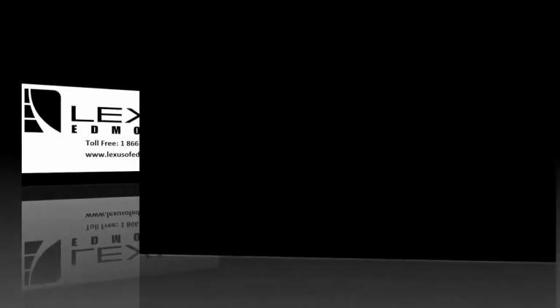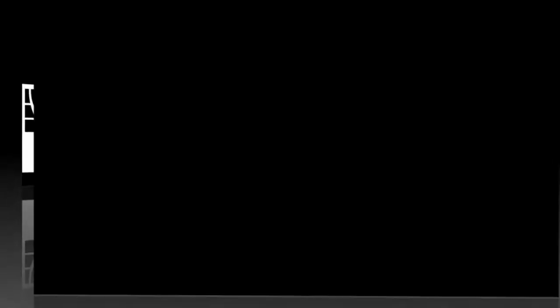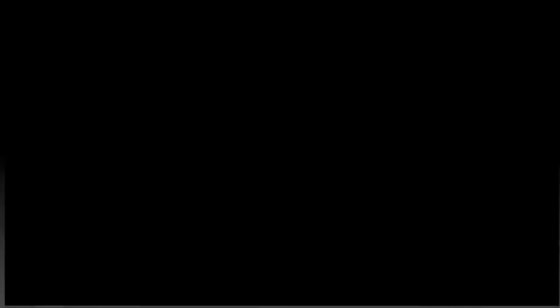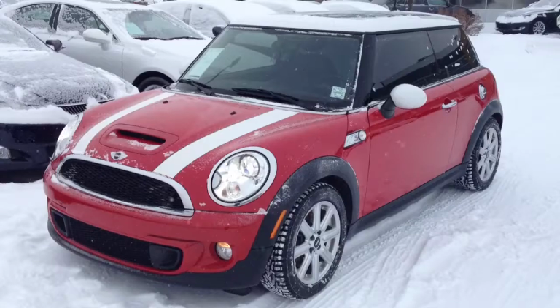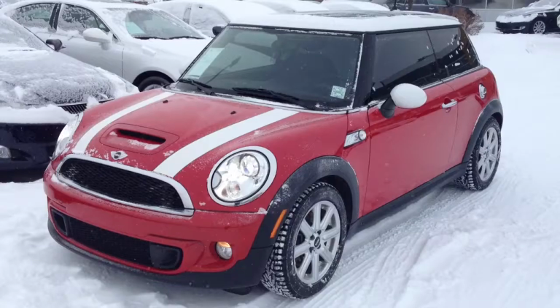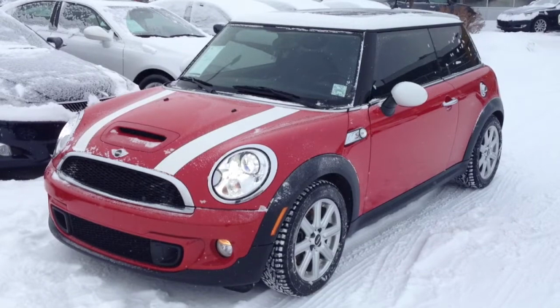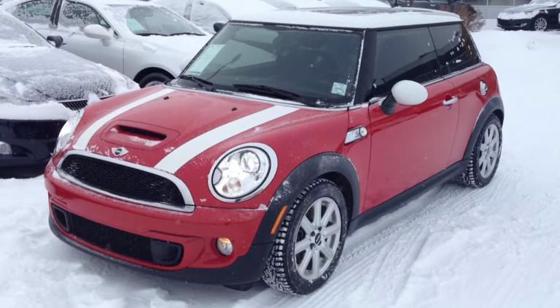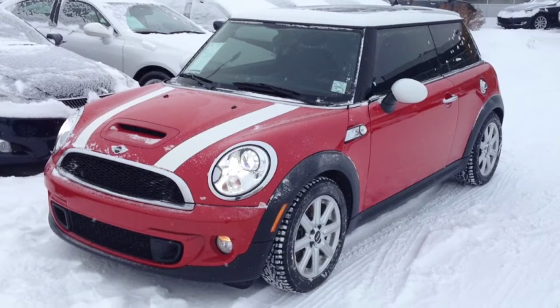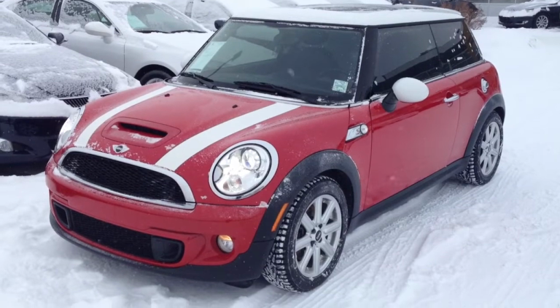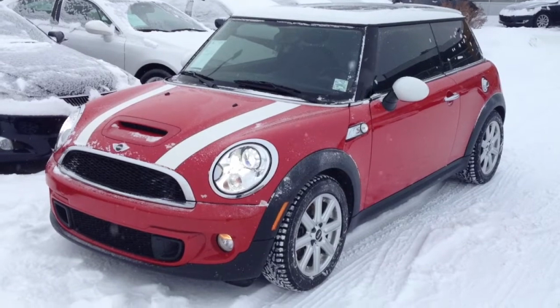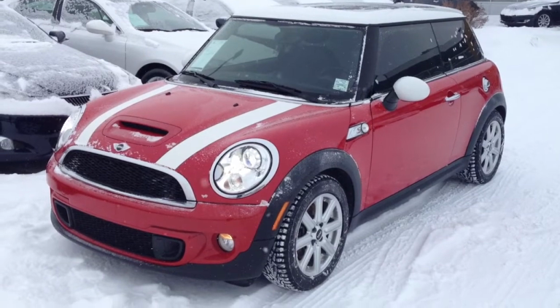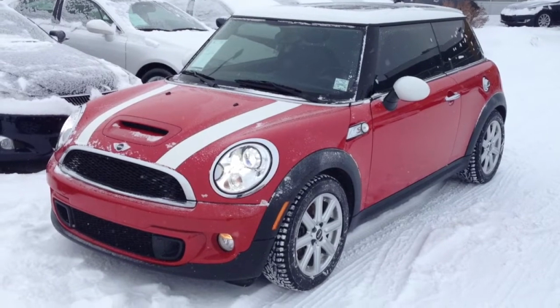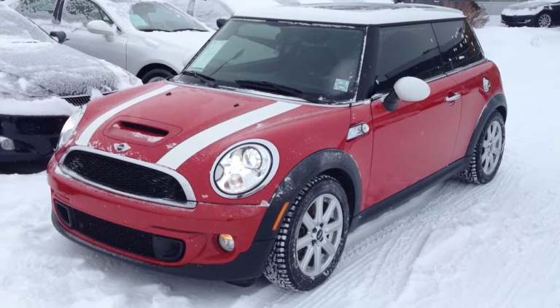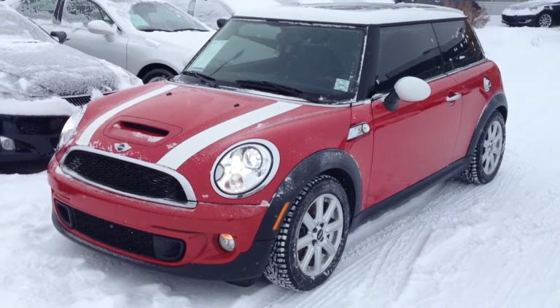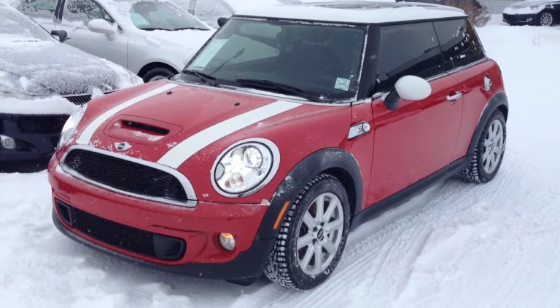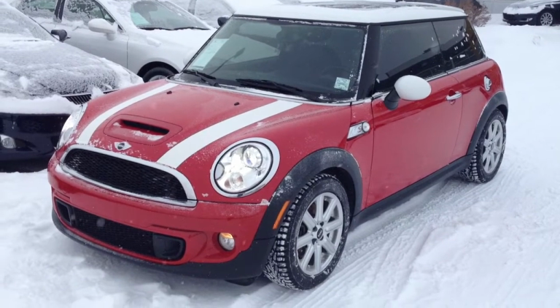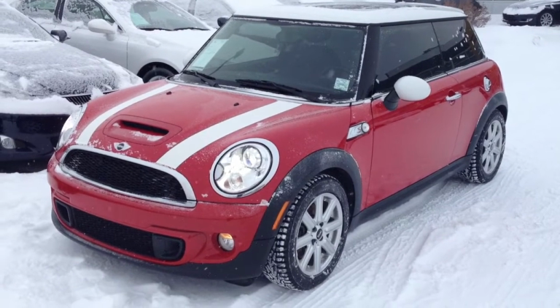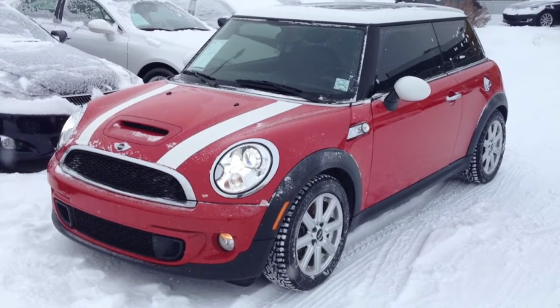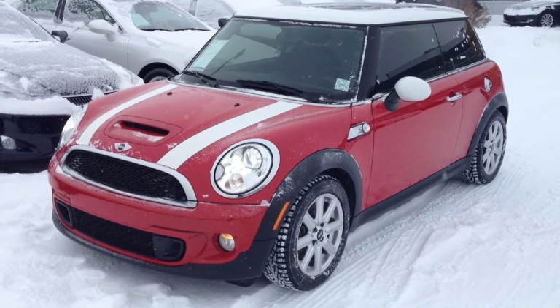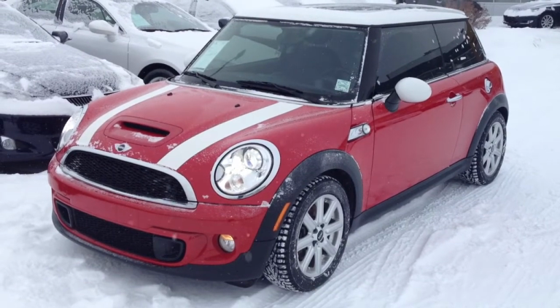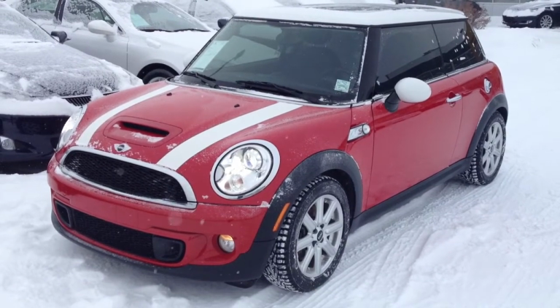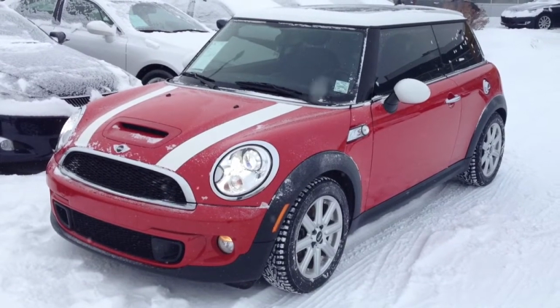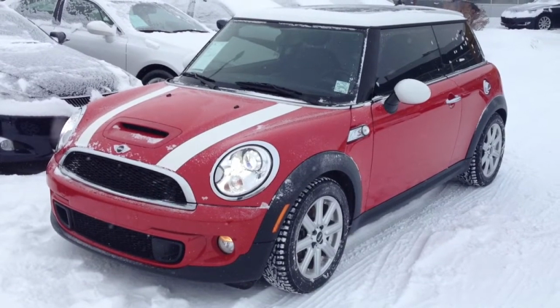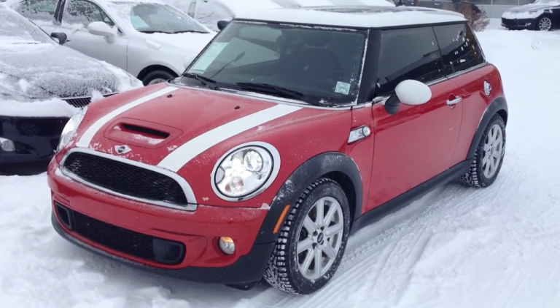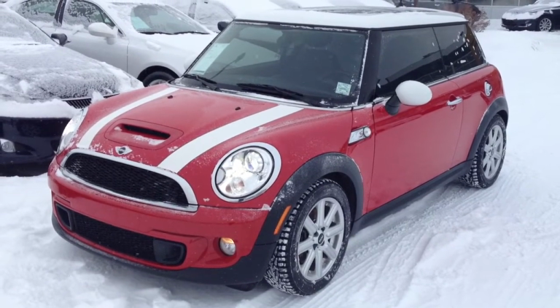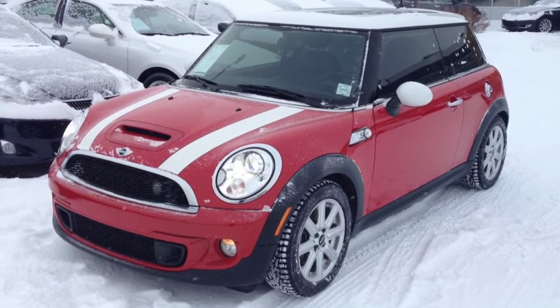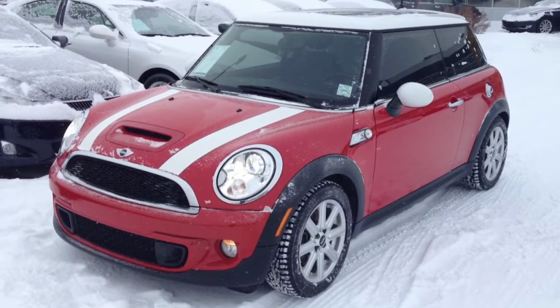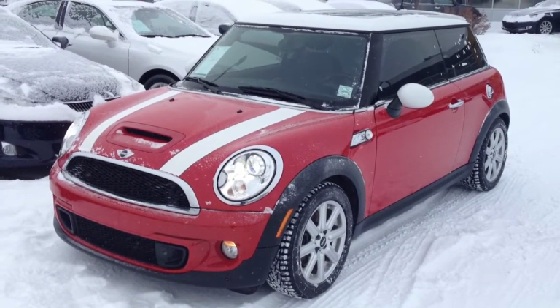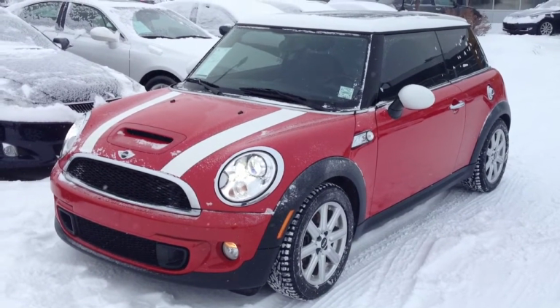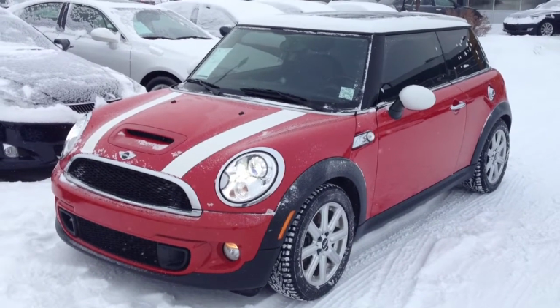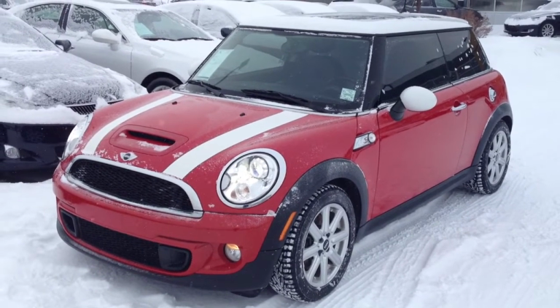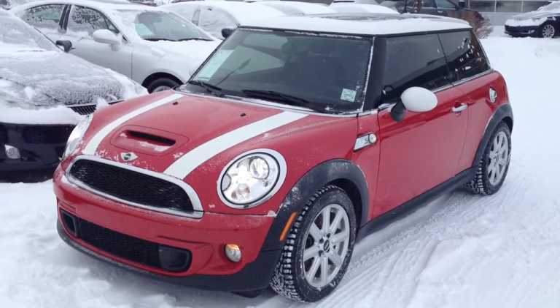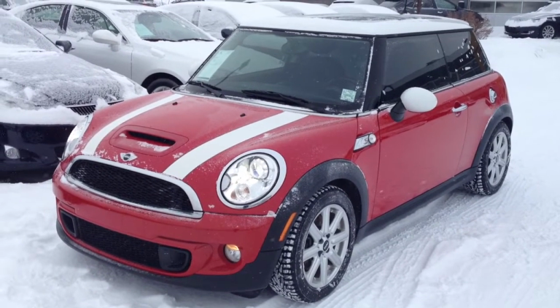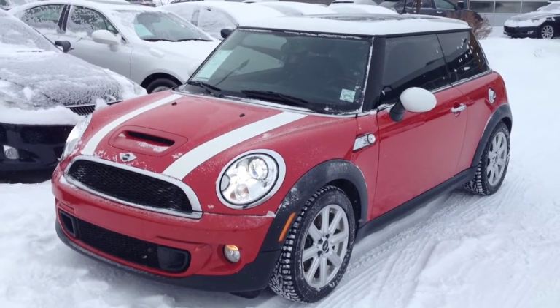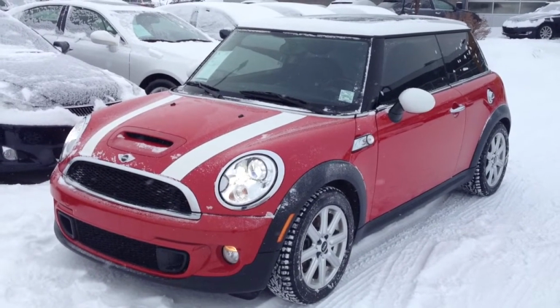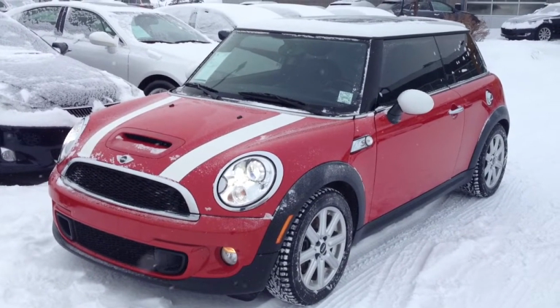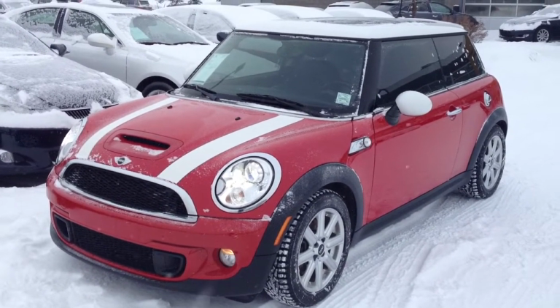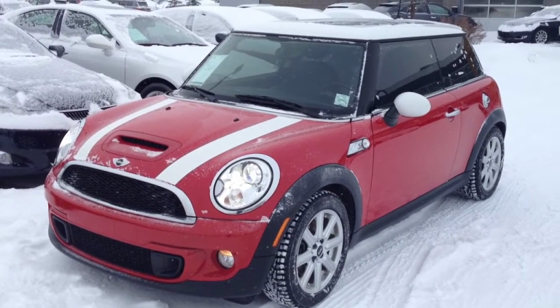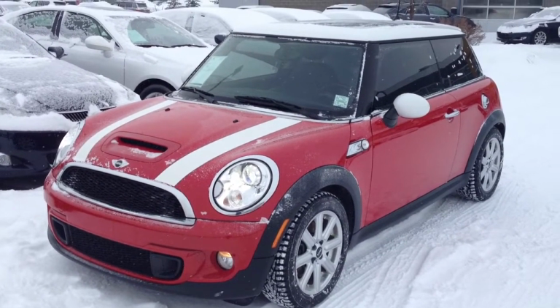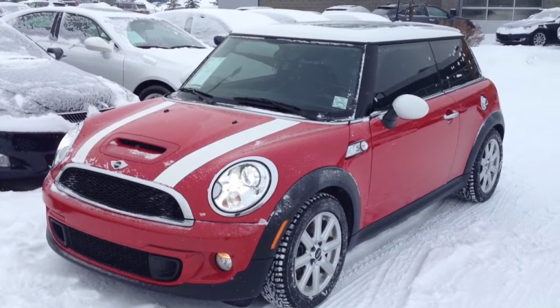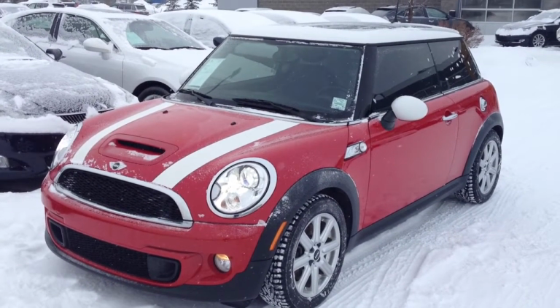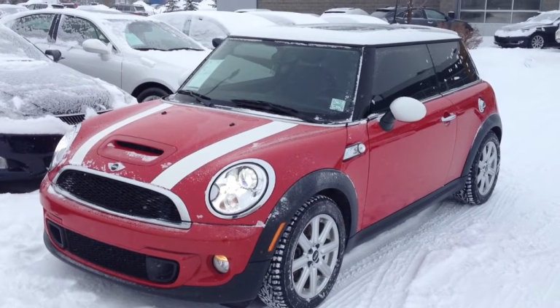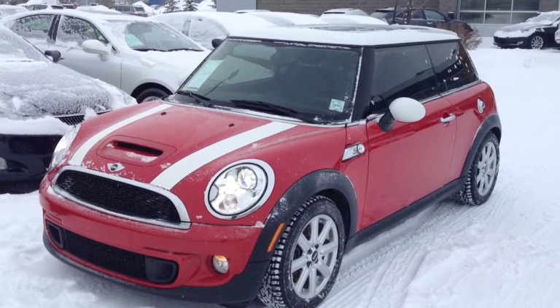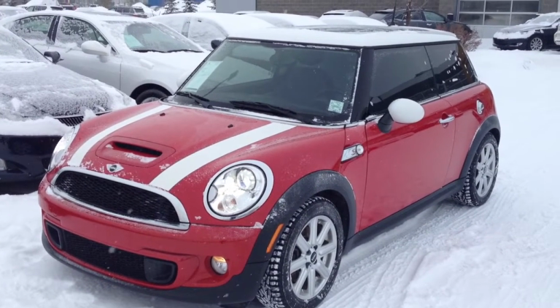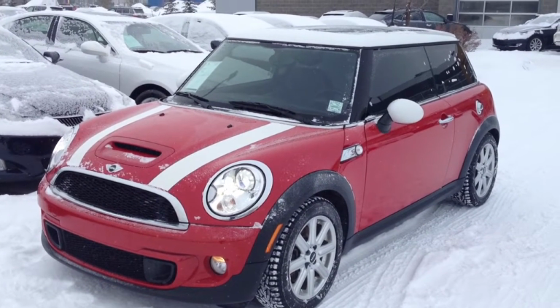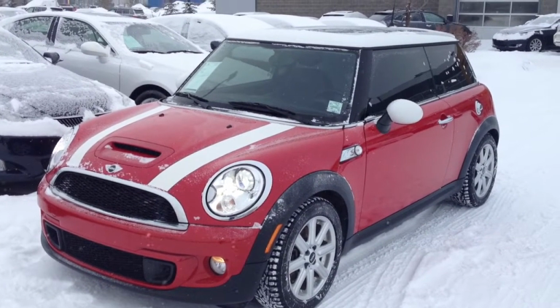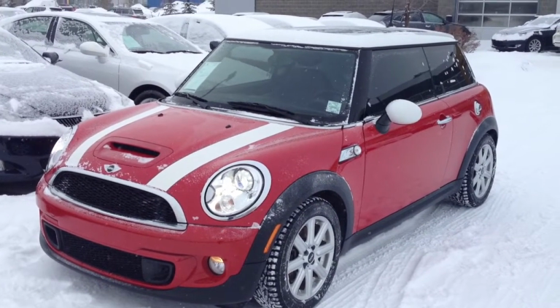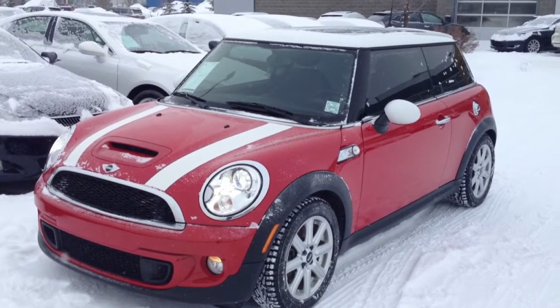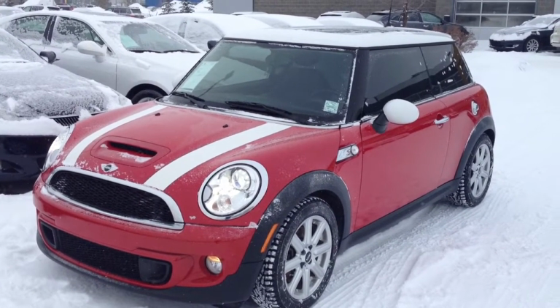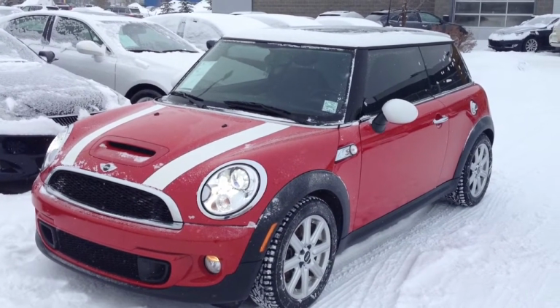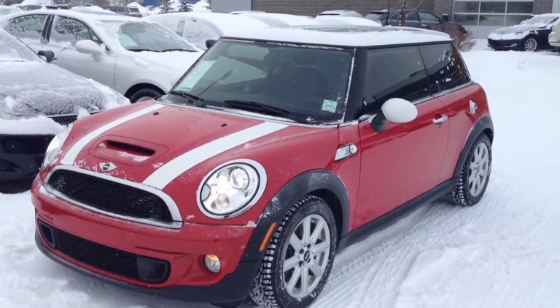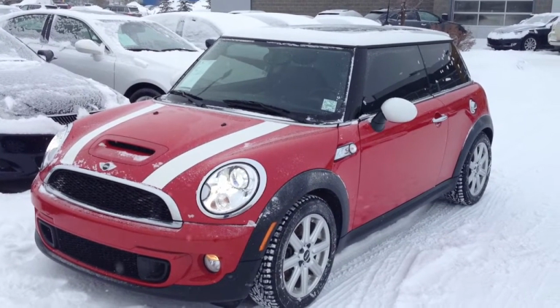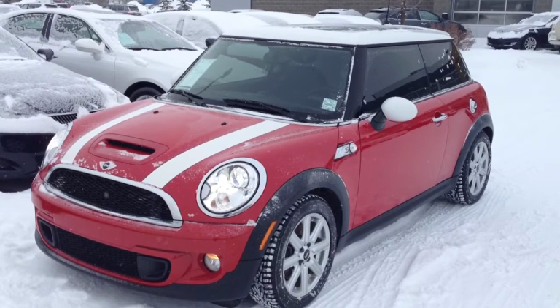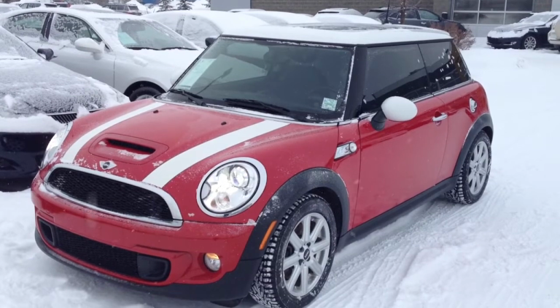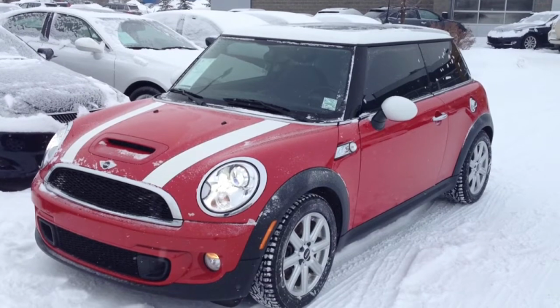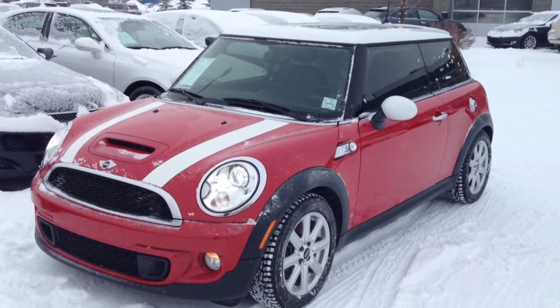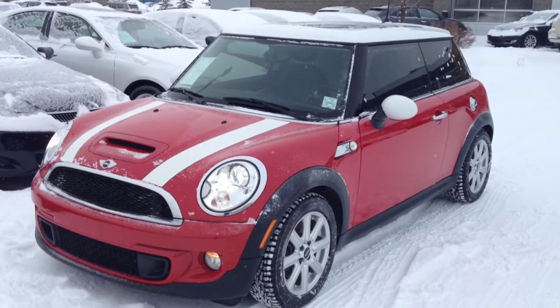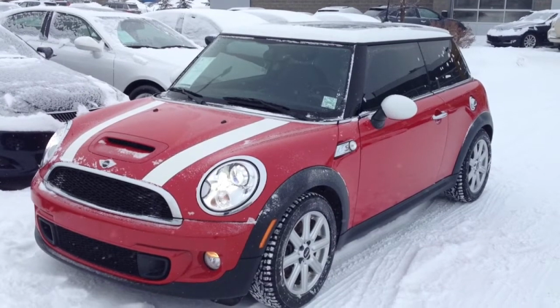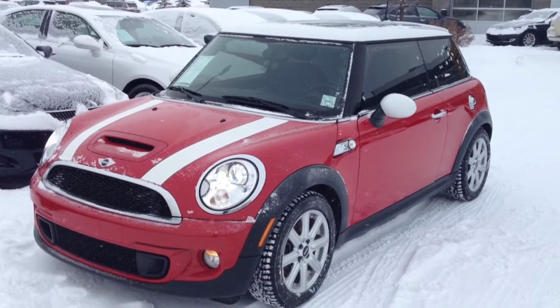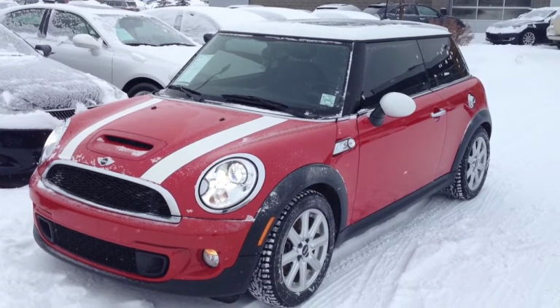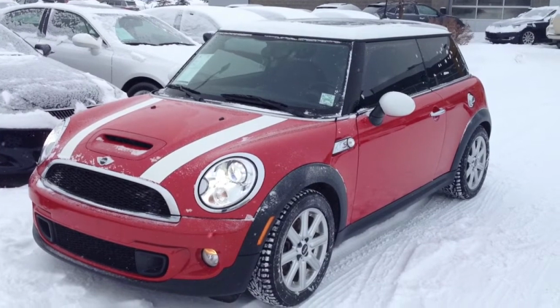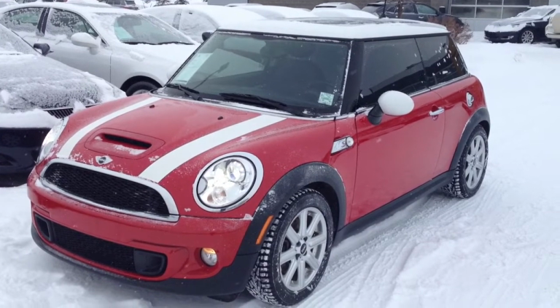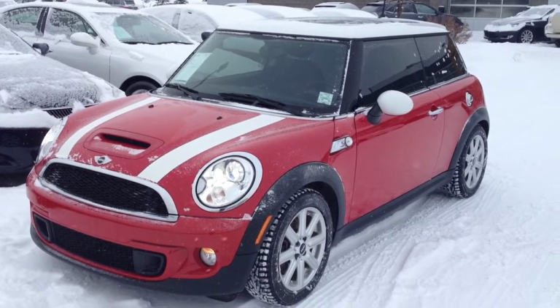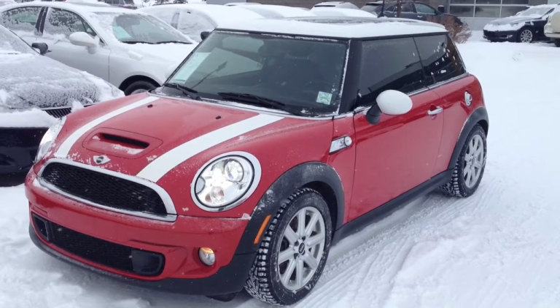Hello everybody, welcome to Lexus at Edmonton. We're located off 111th Avenue, 170th Street. We're looking at a pre-owned 2011 Mini Cooper S.